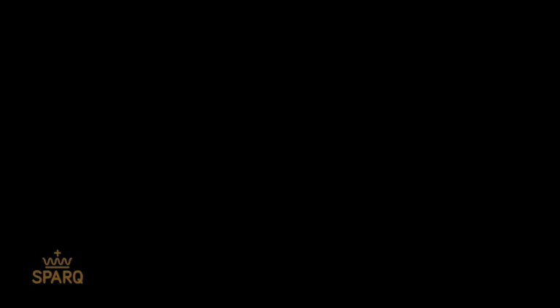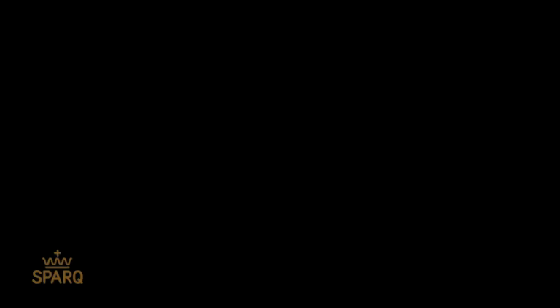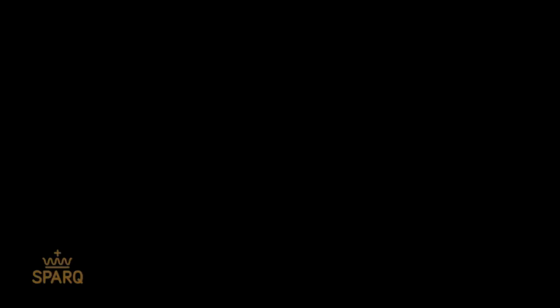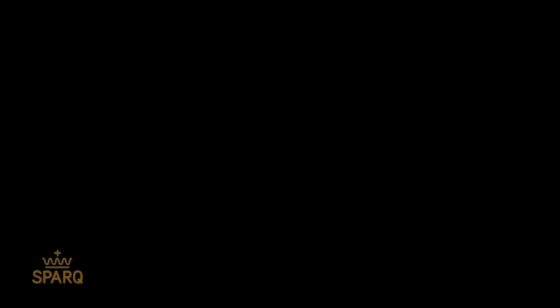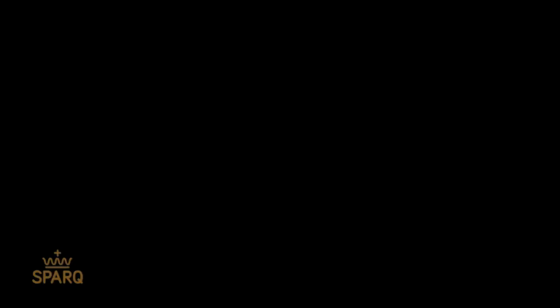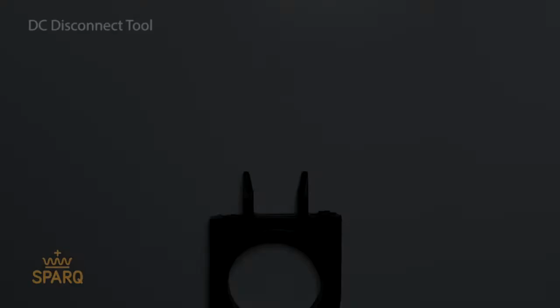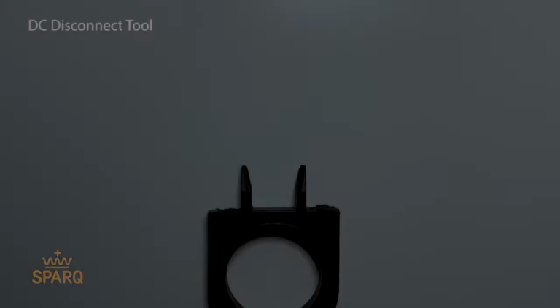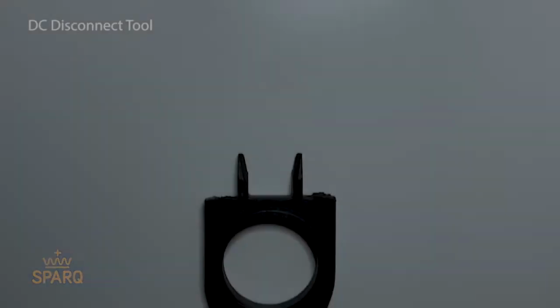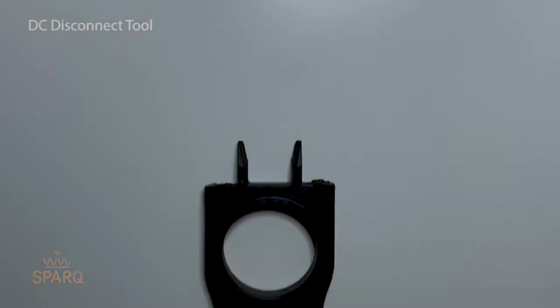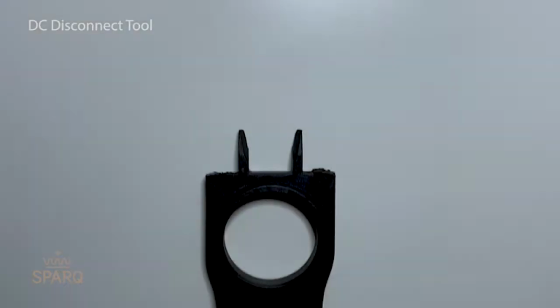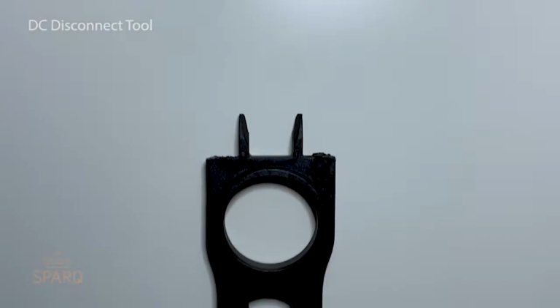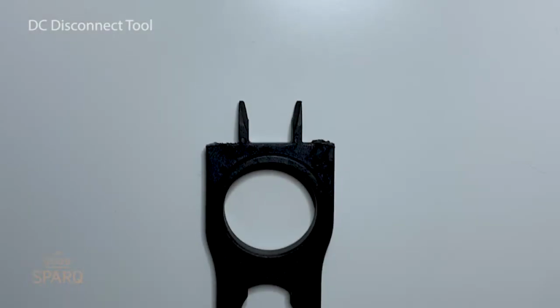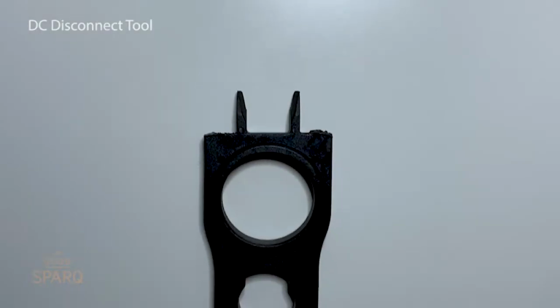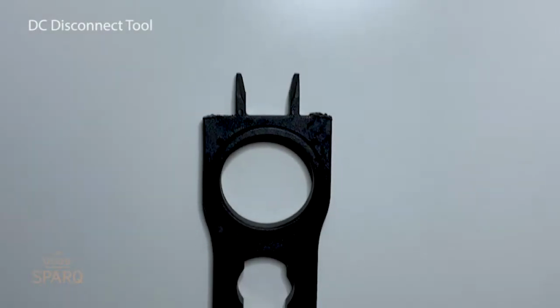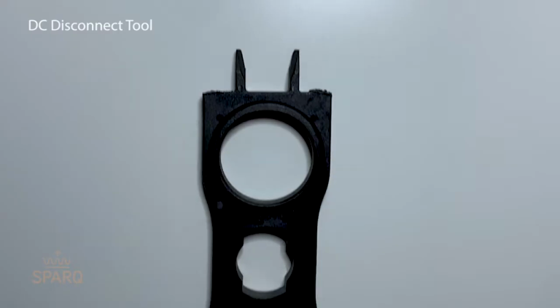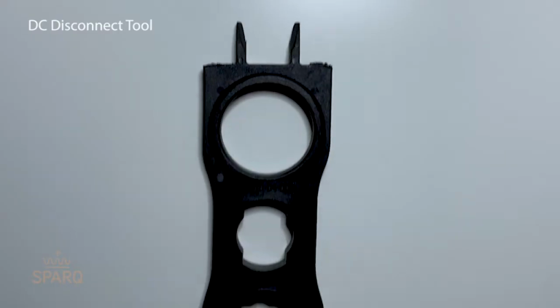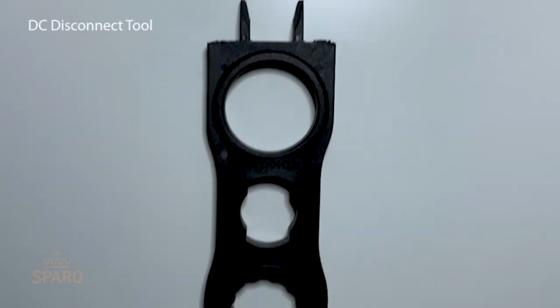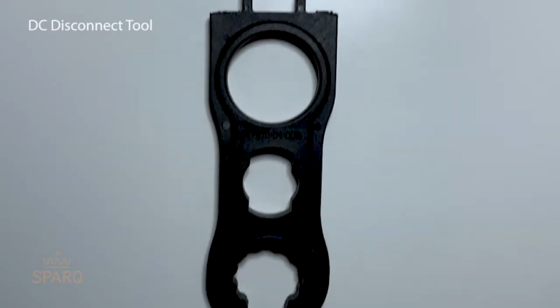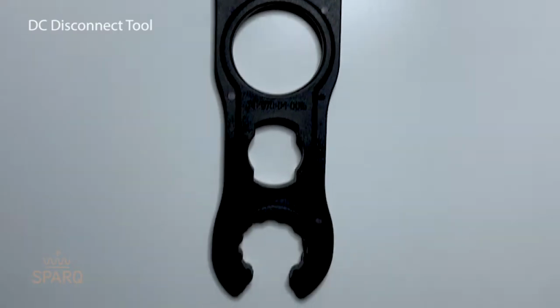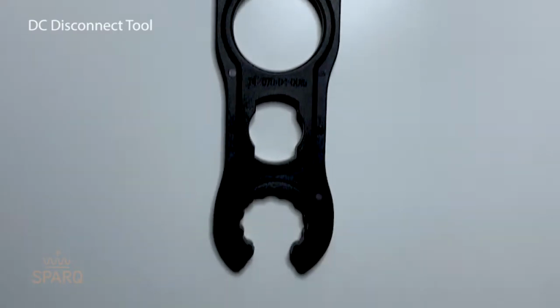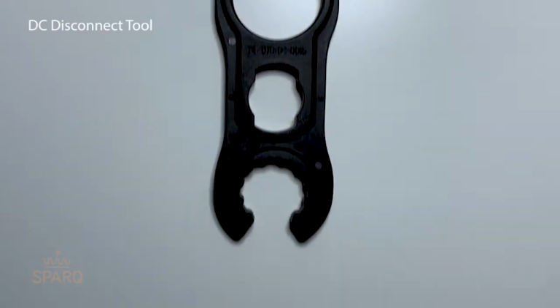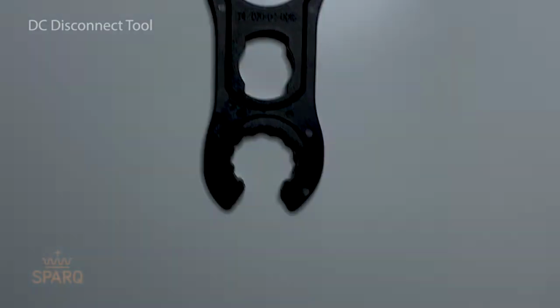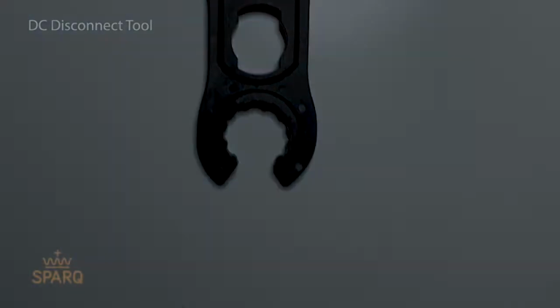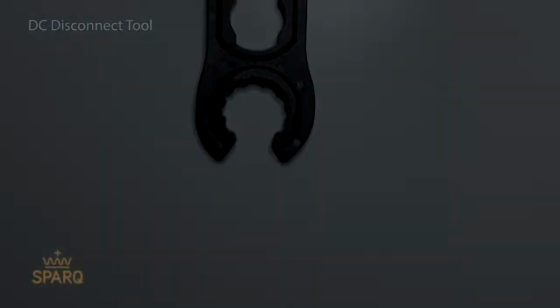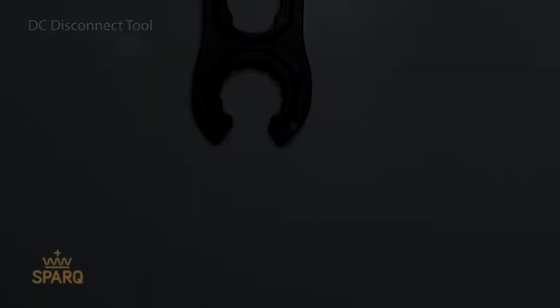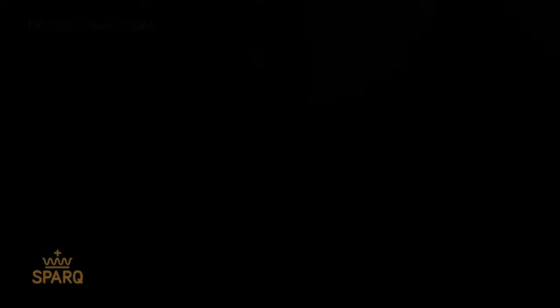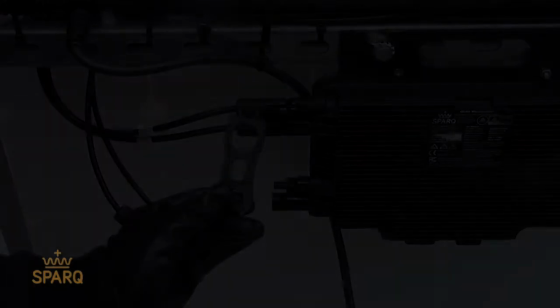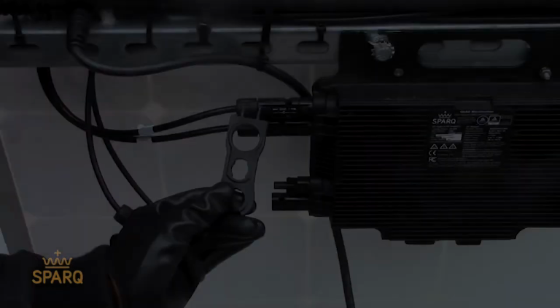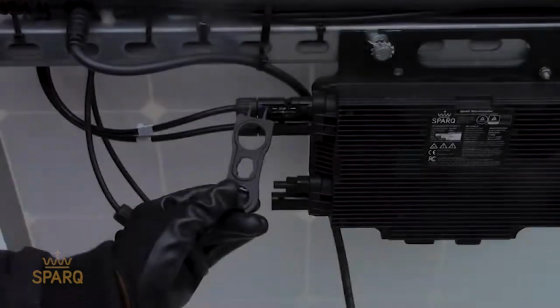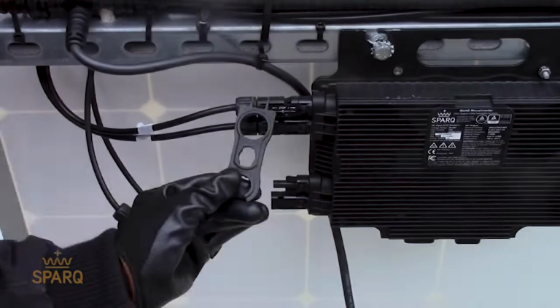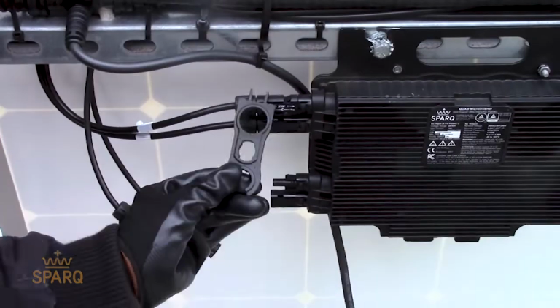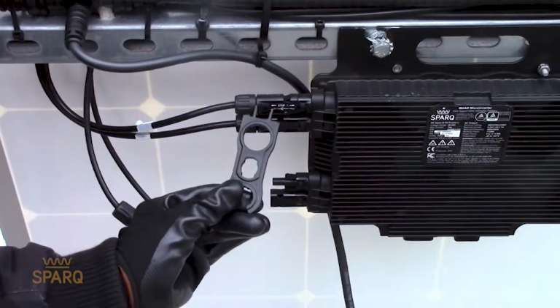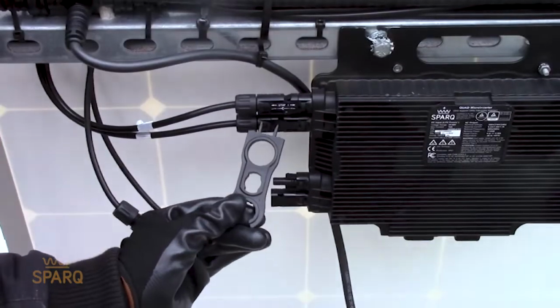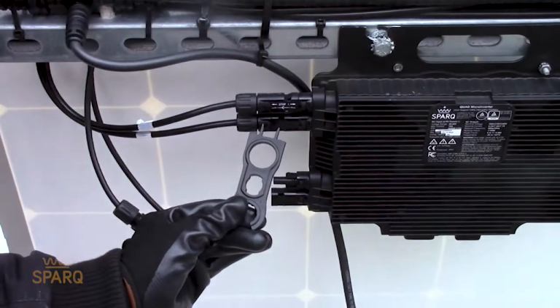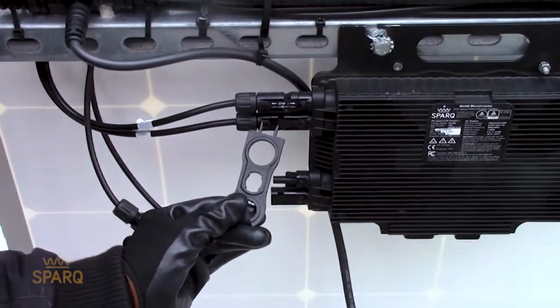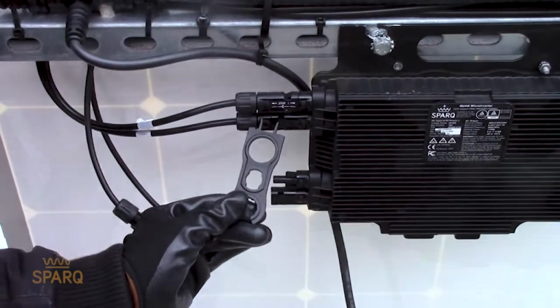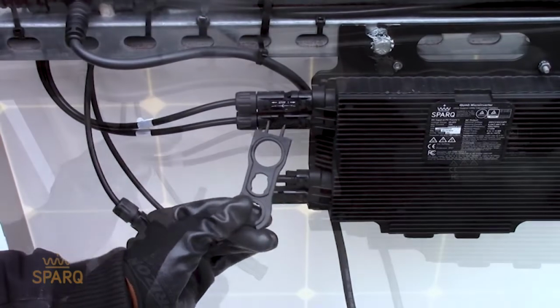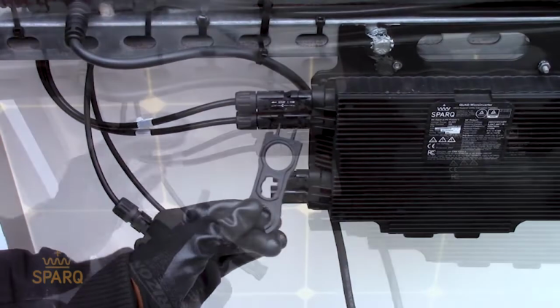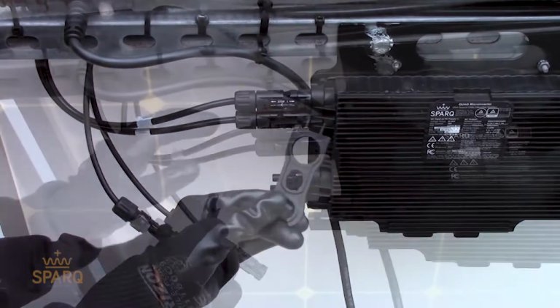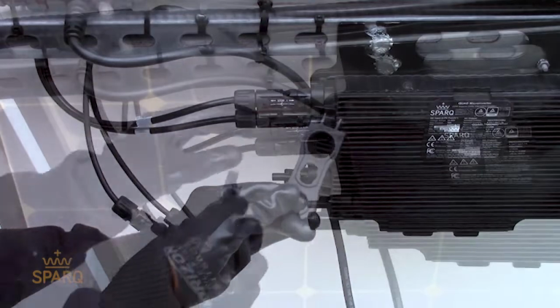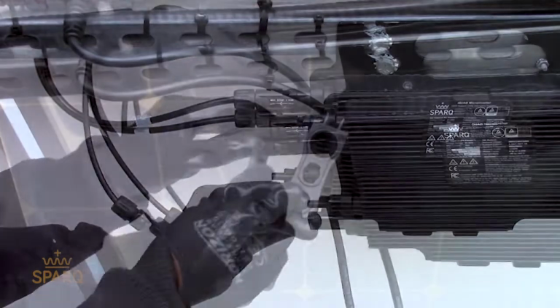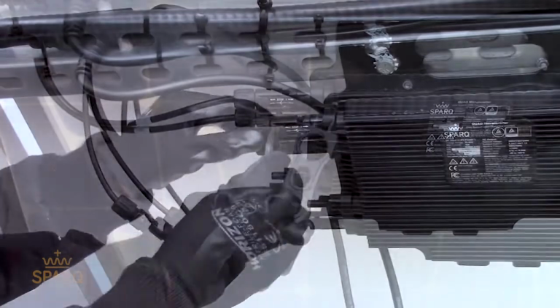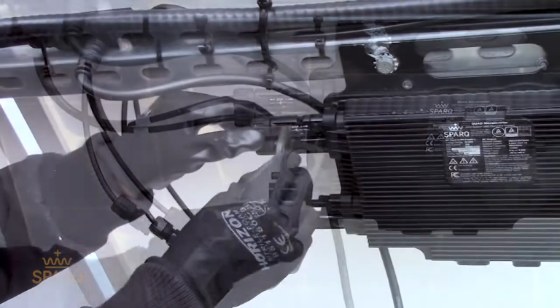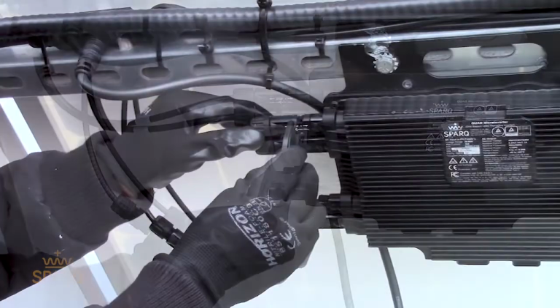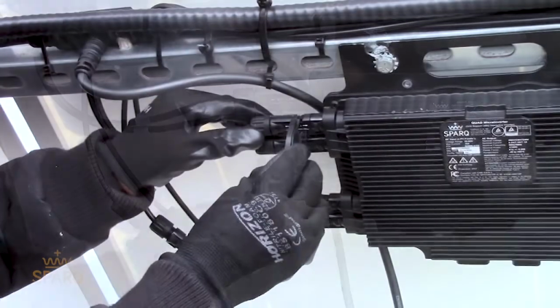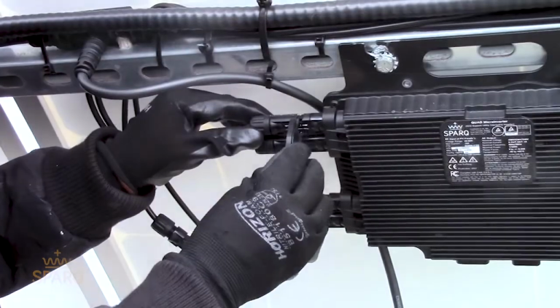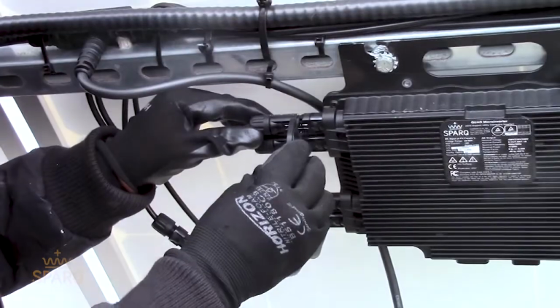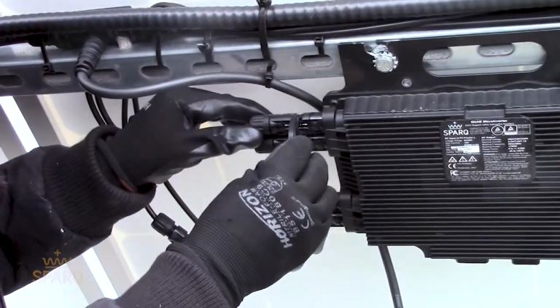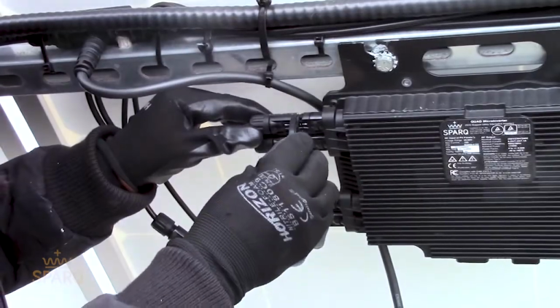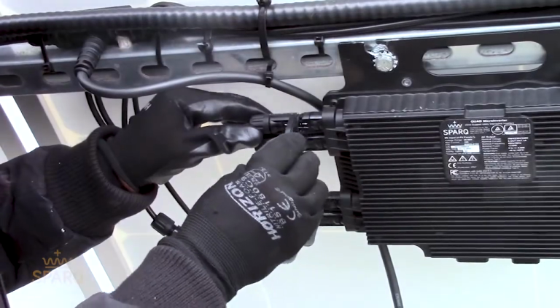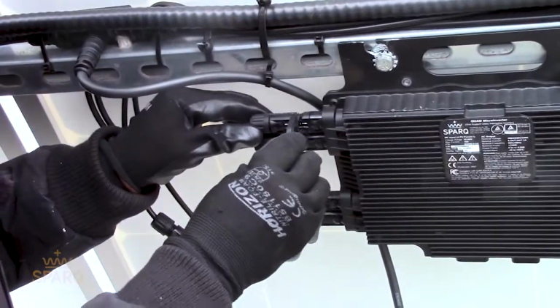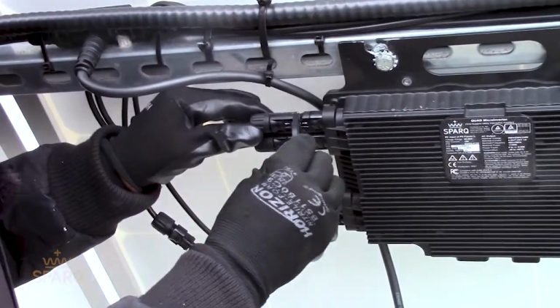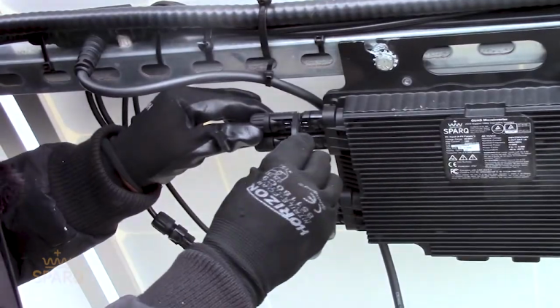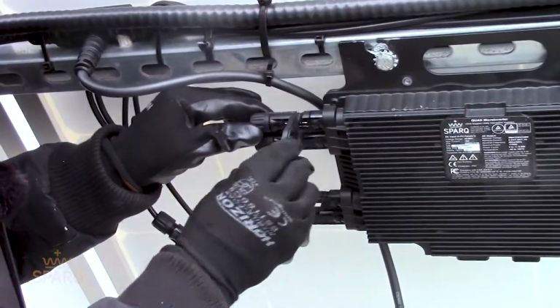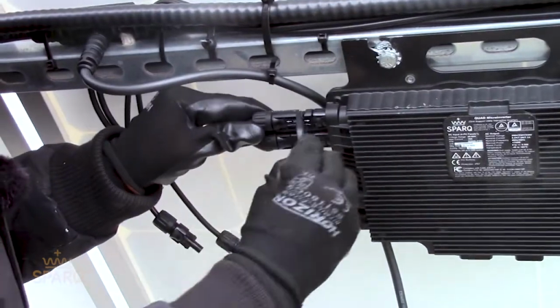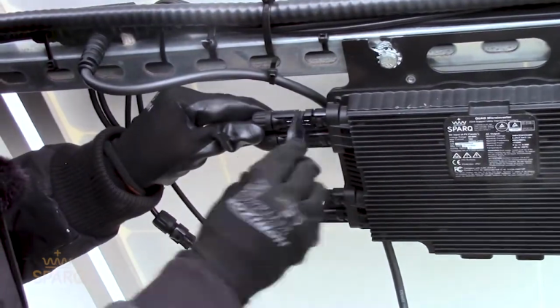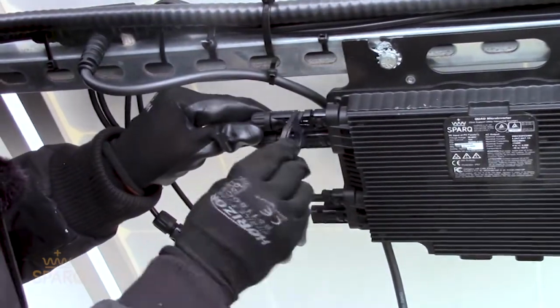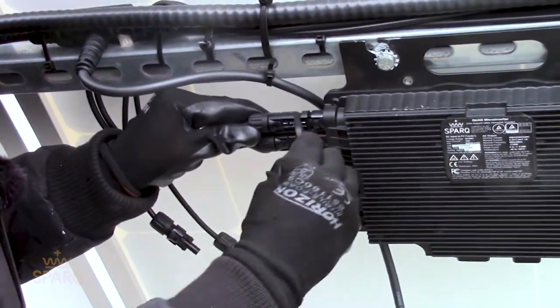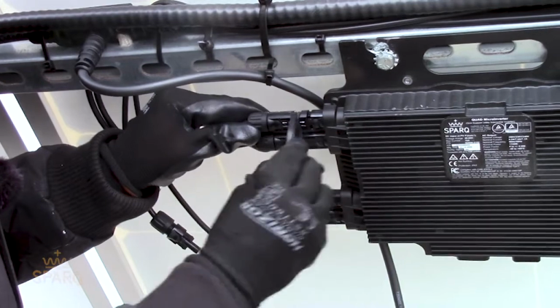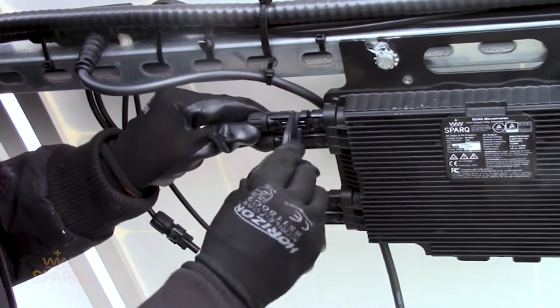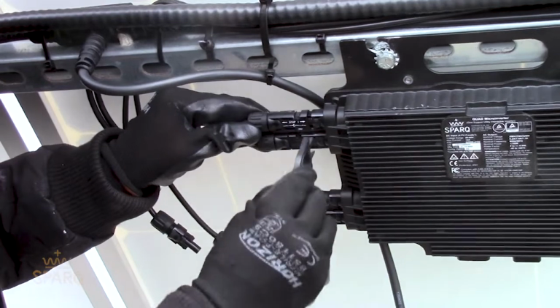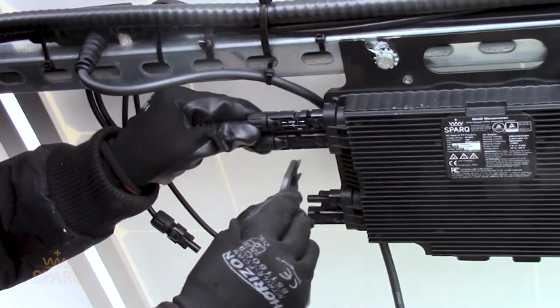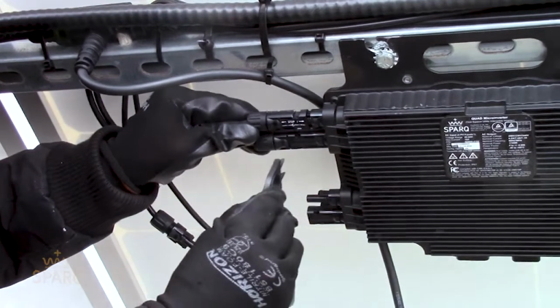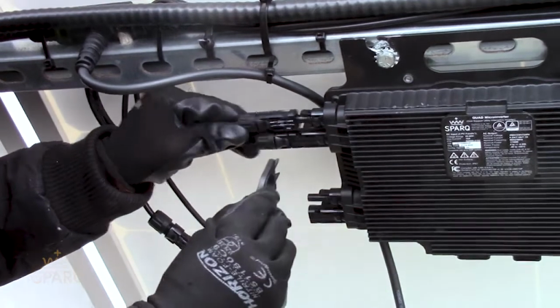To disconnect the PV panel from the inverter, we provide a DC disconnect tool.